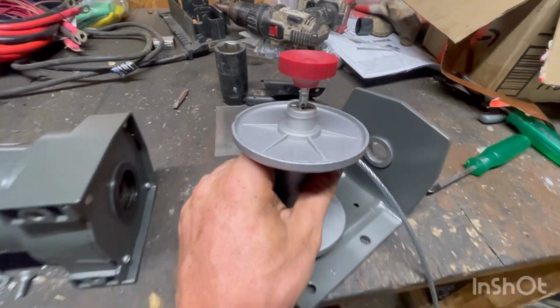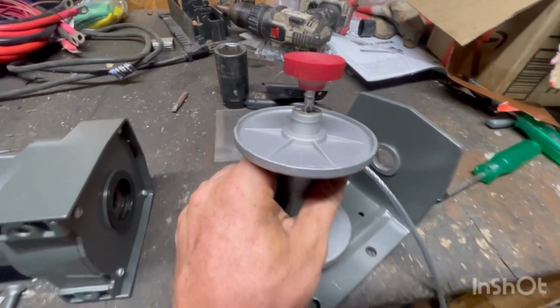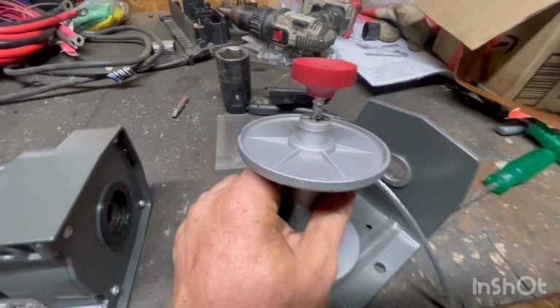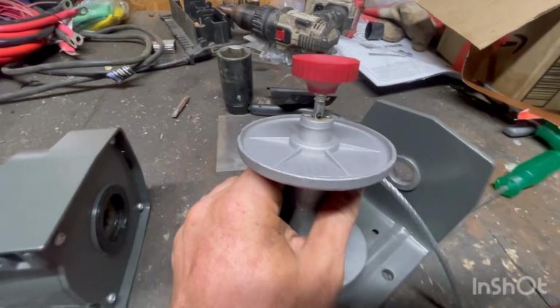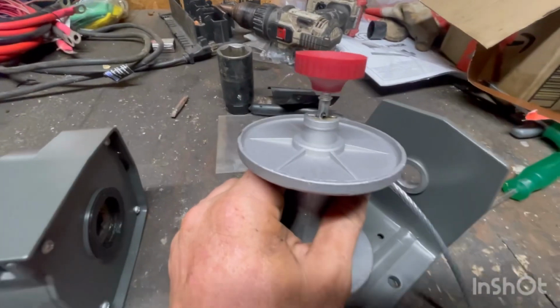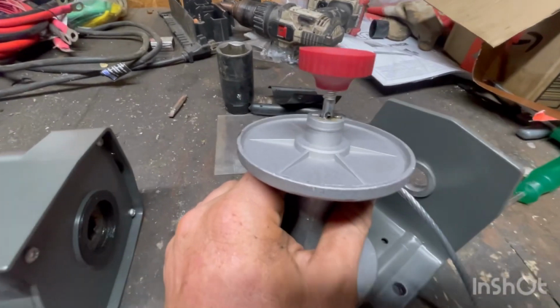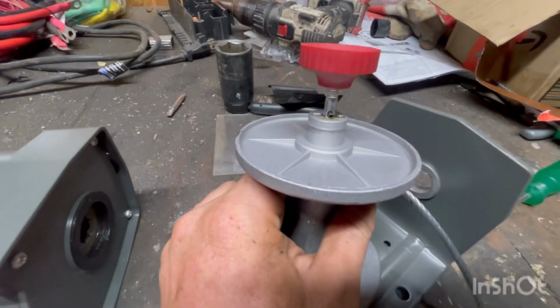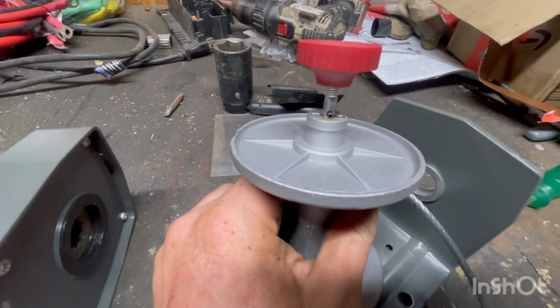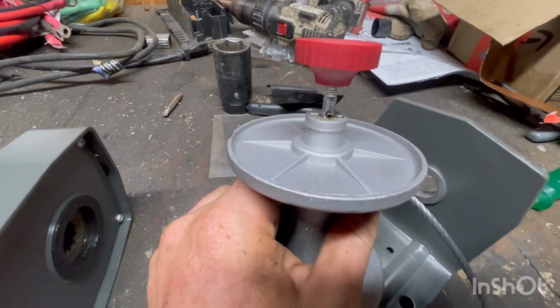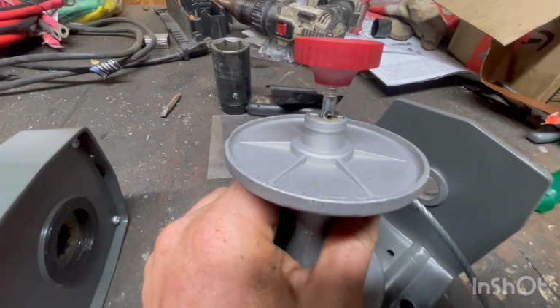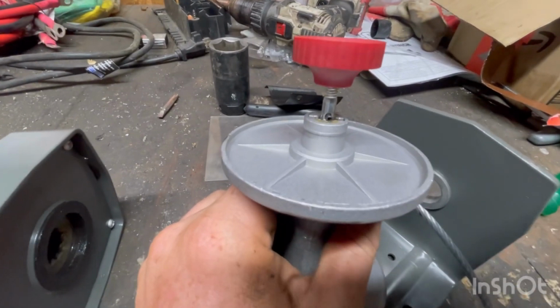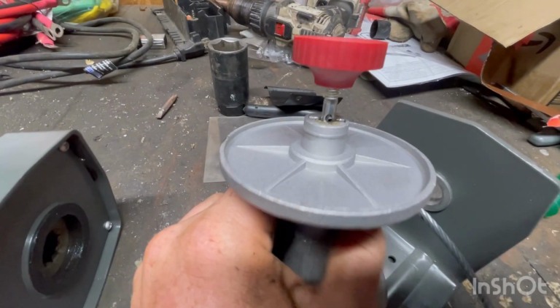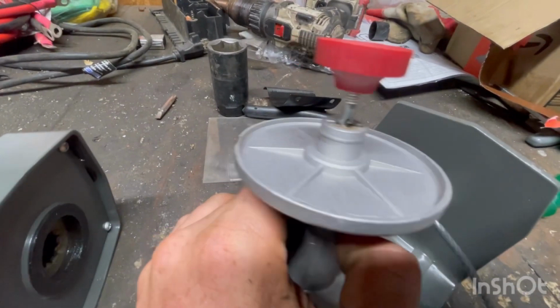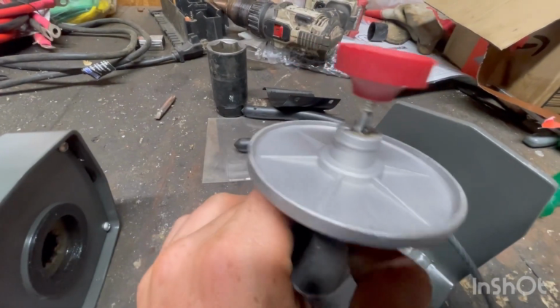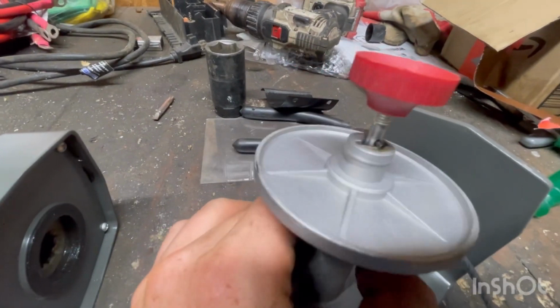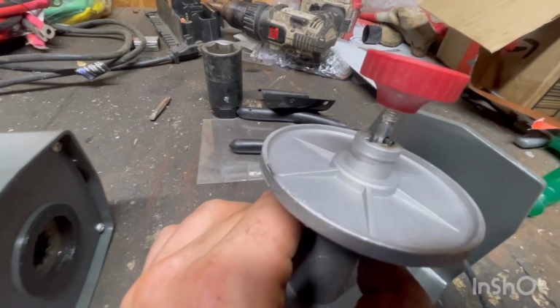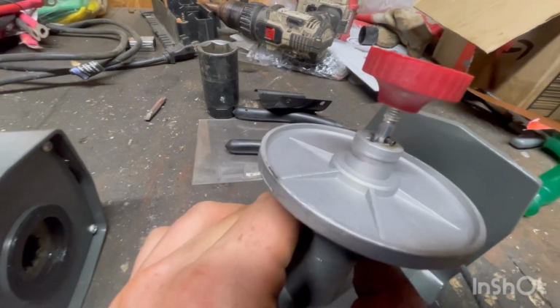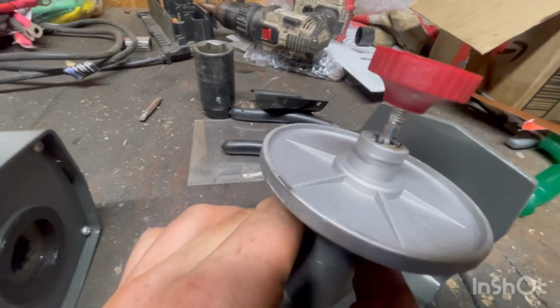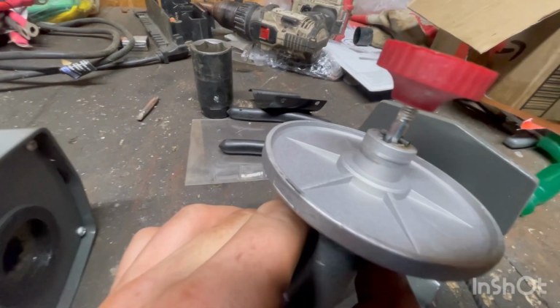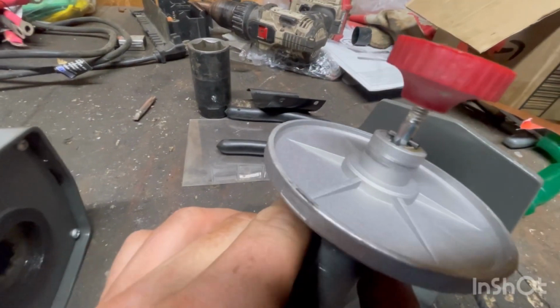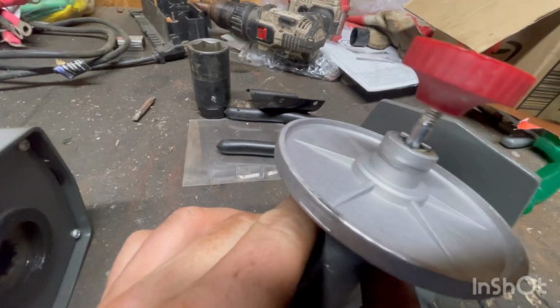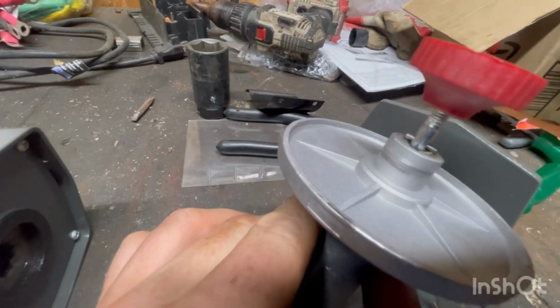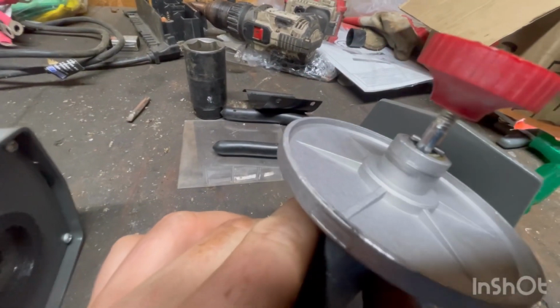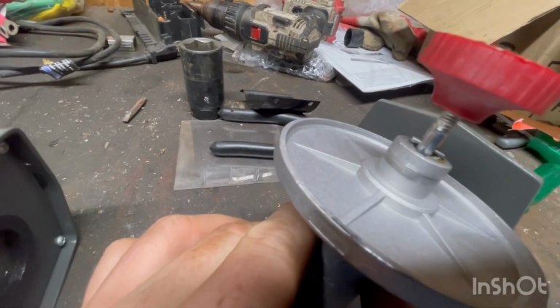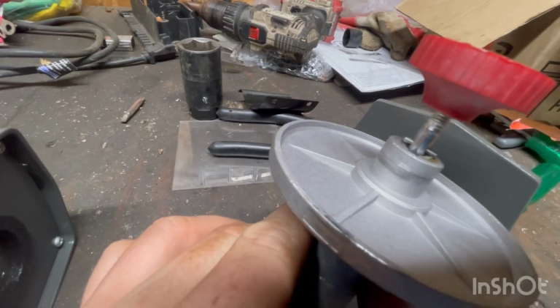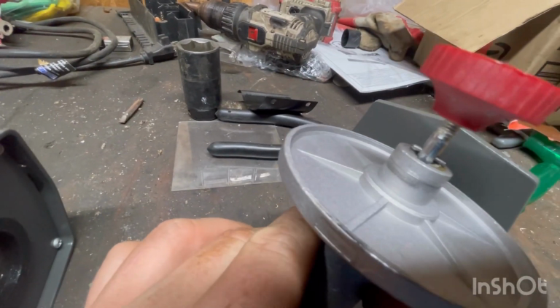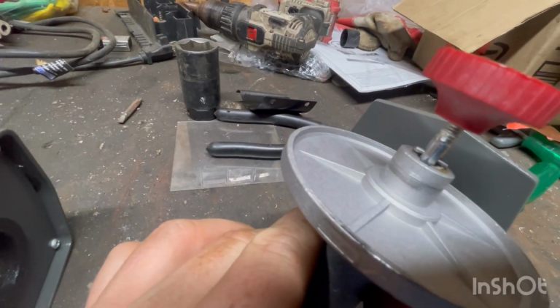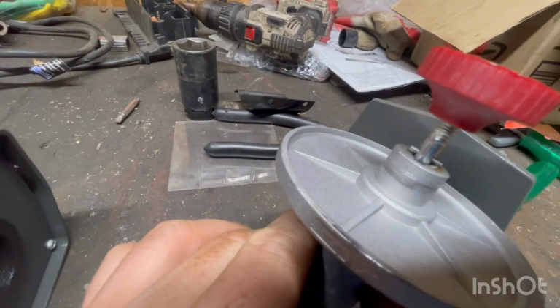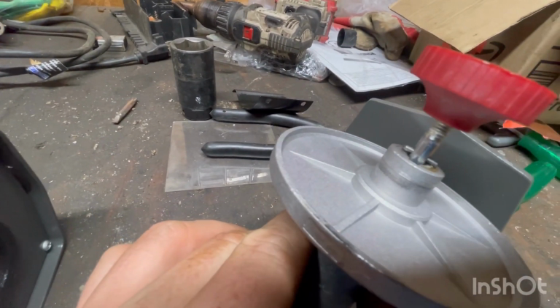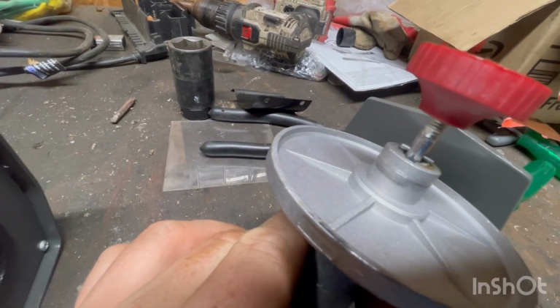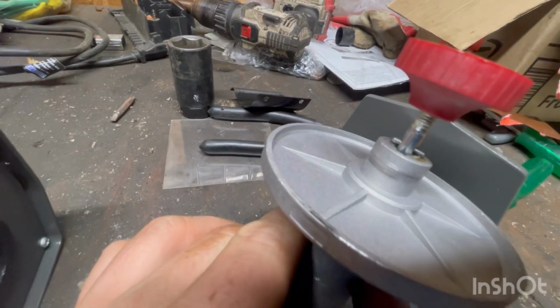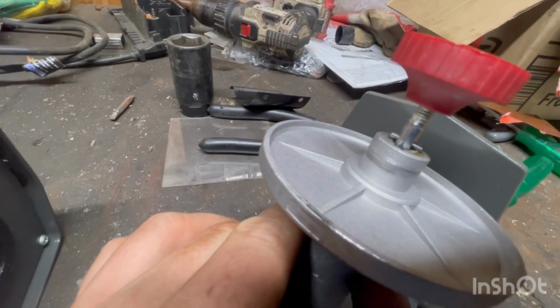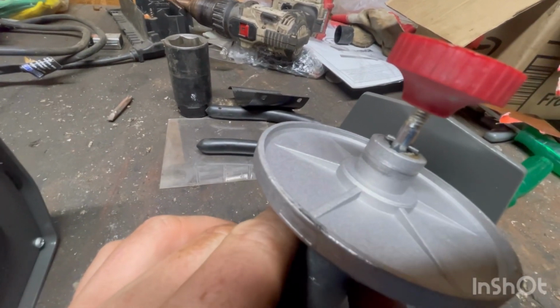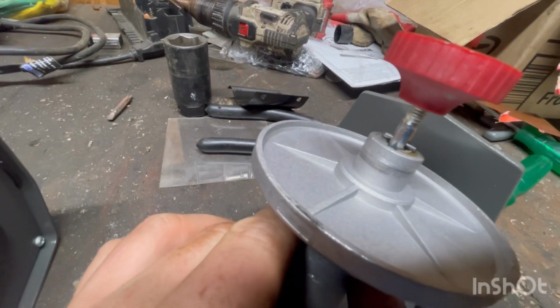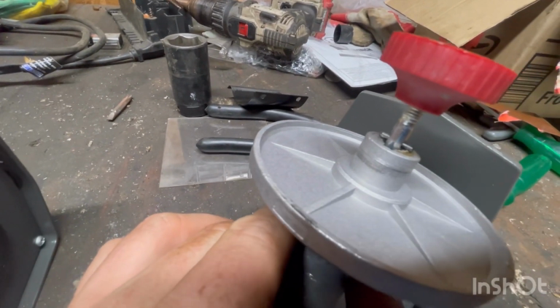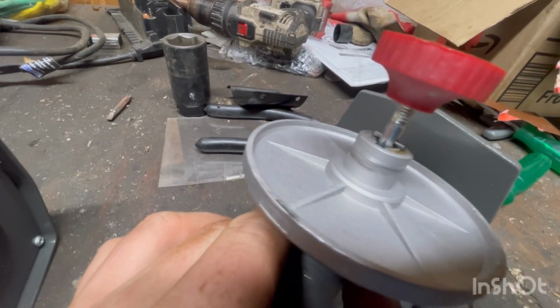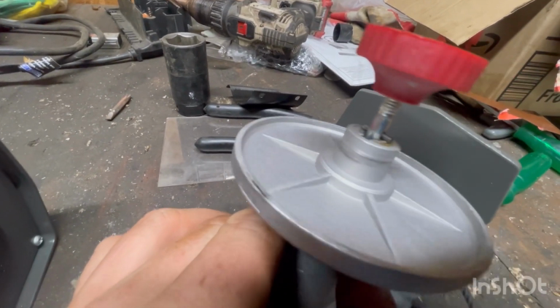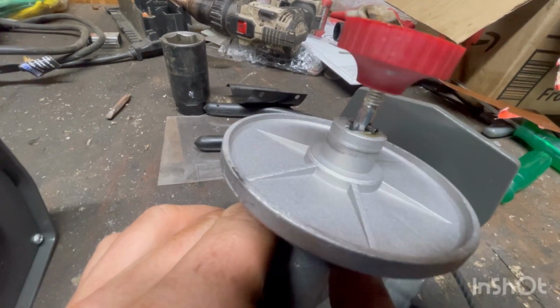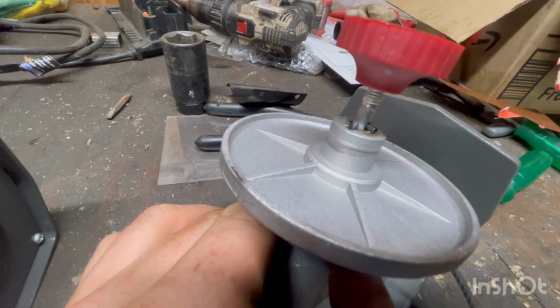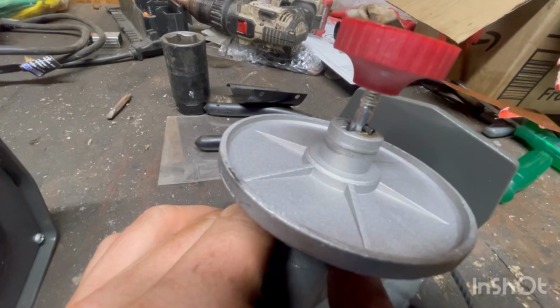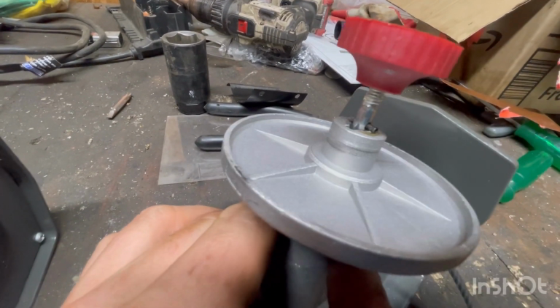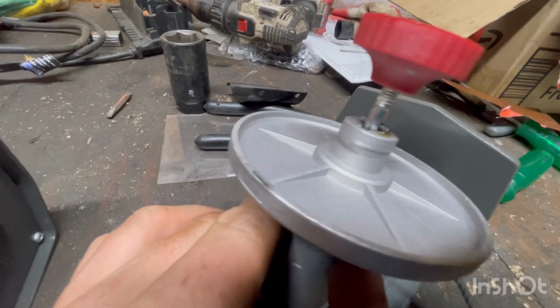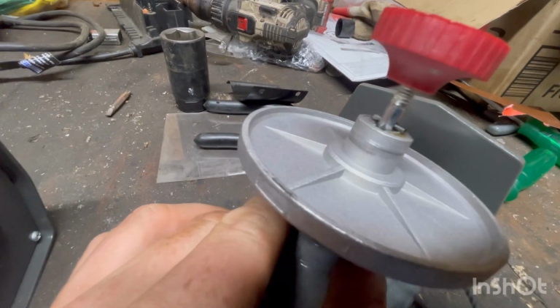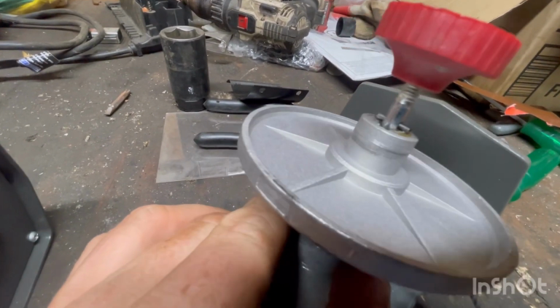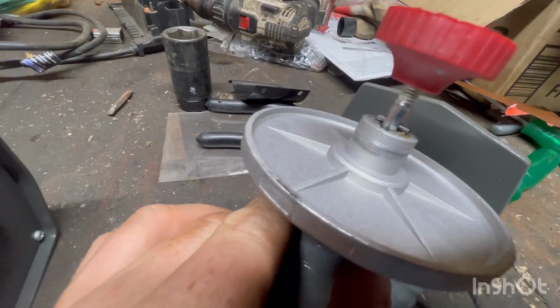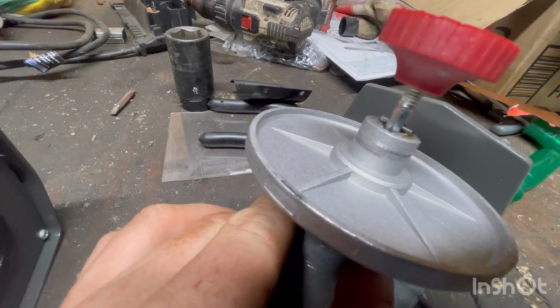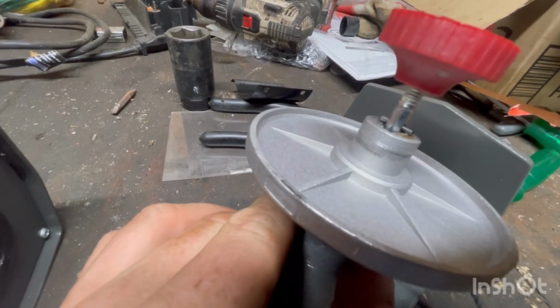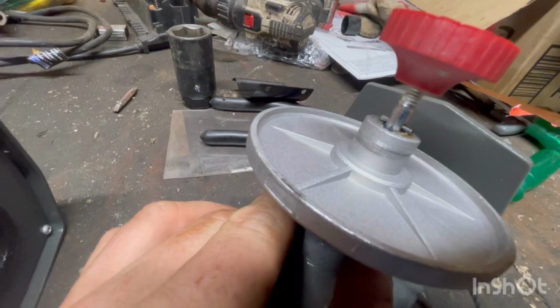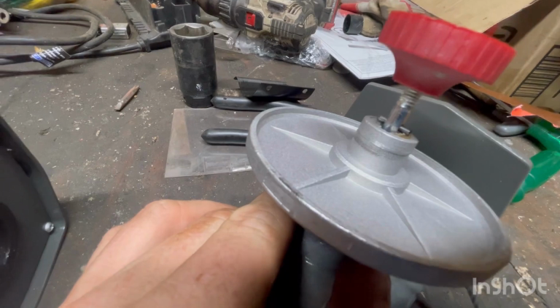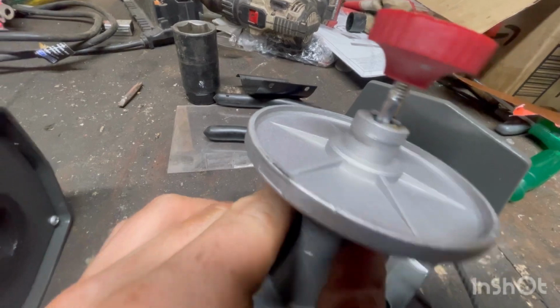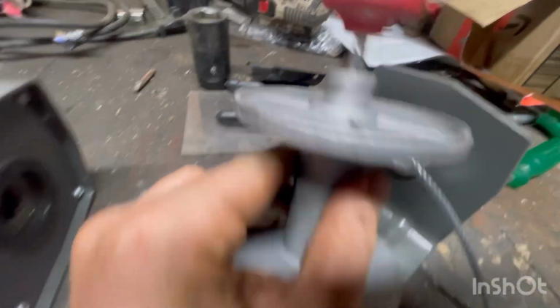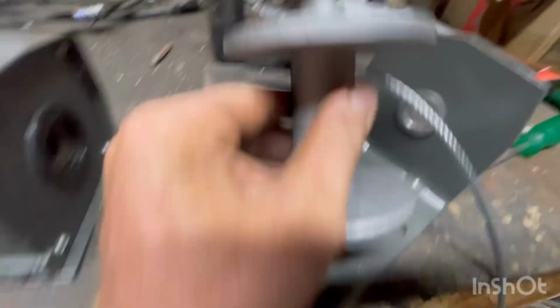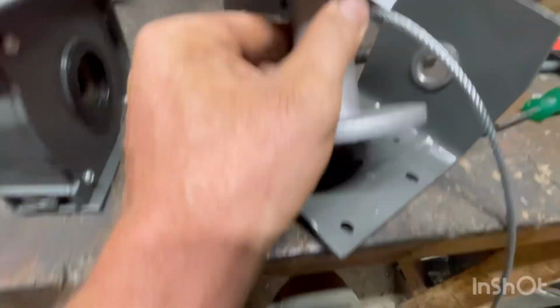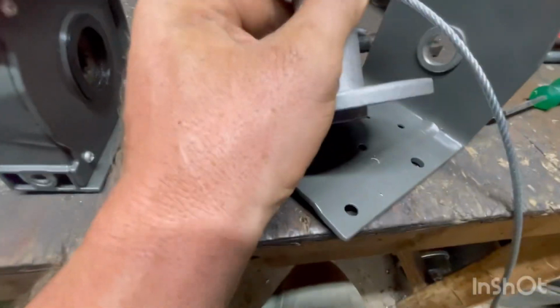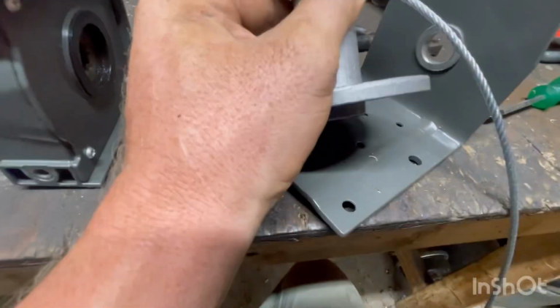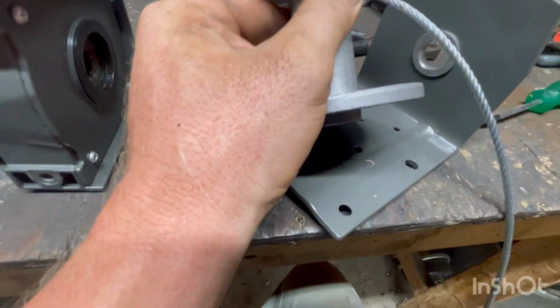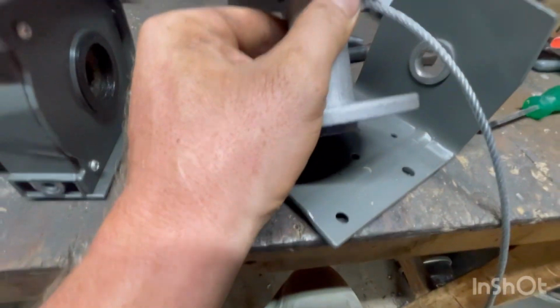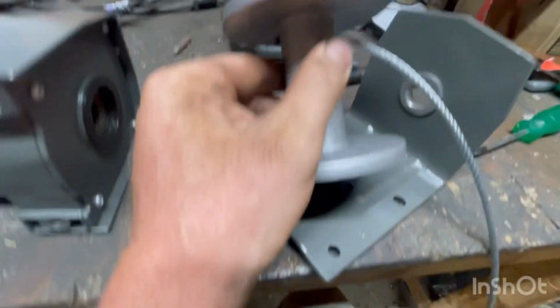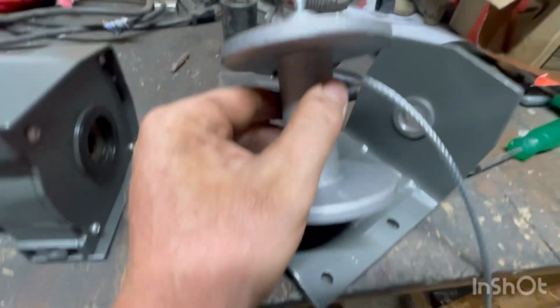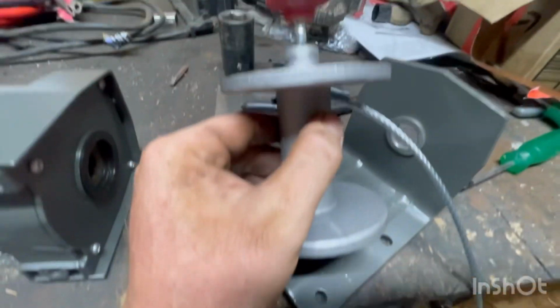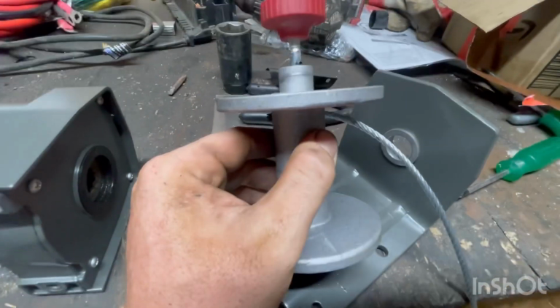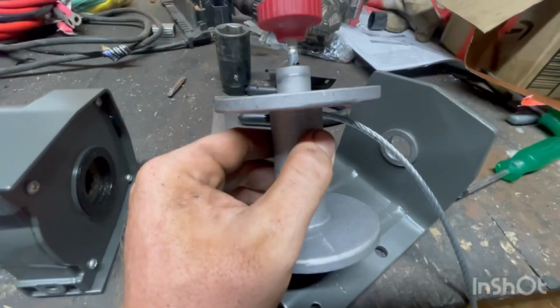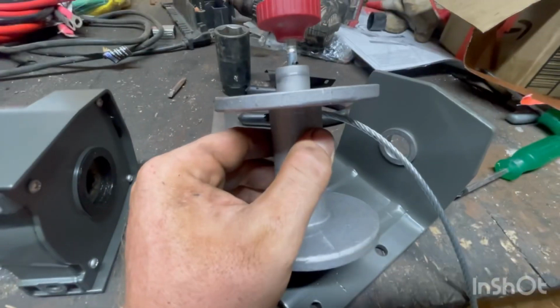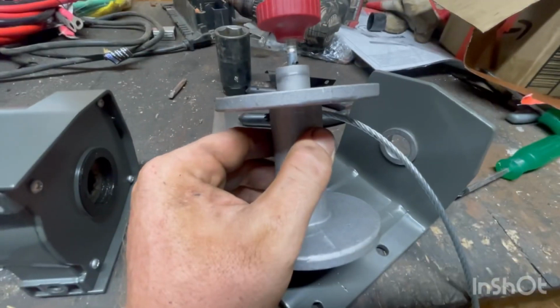Next up, screw your red handle back on, put it back in free spool mode, and we'll need to get this roll pin out so that the whole shaft can slide out of this.